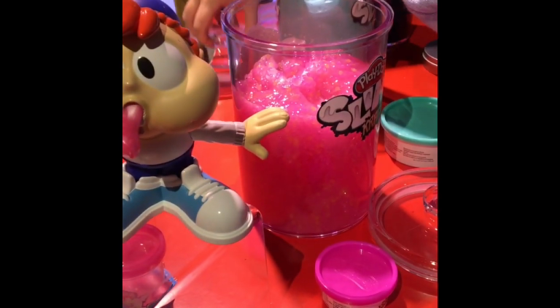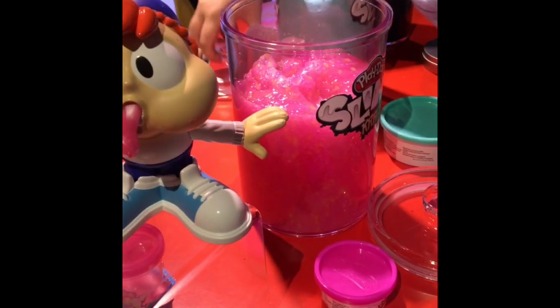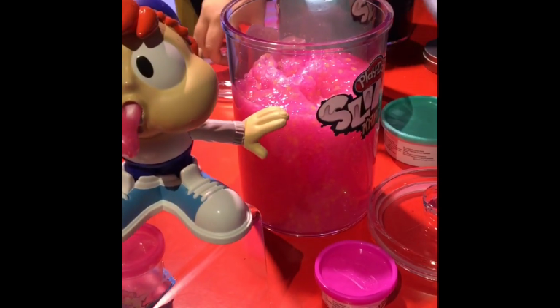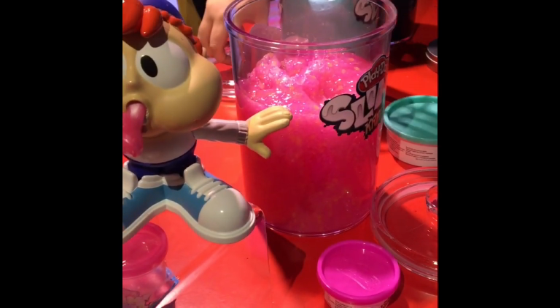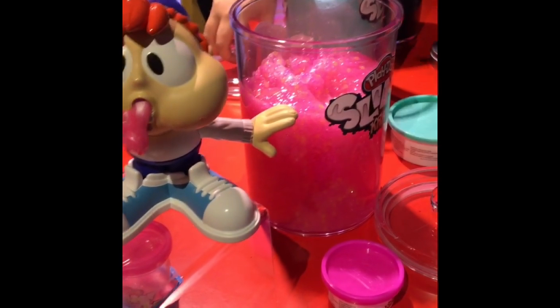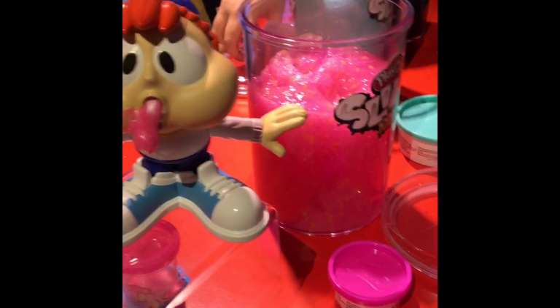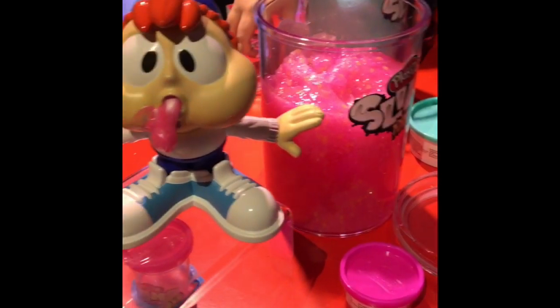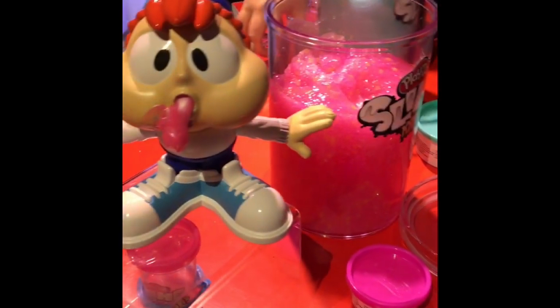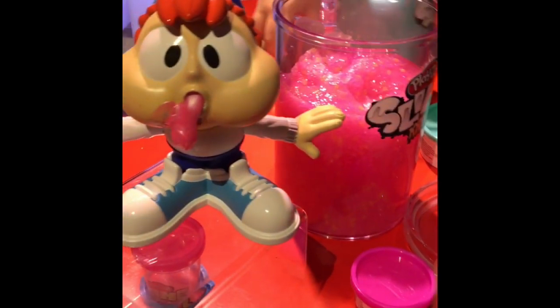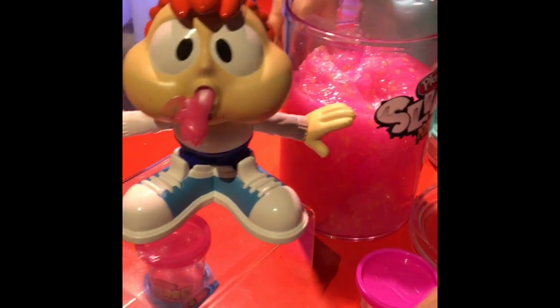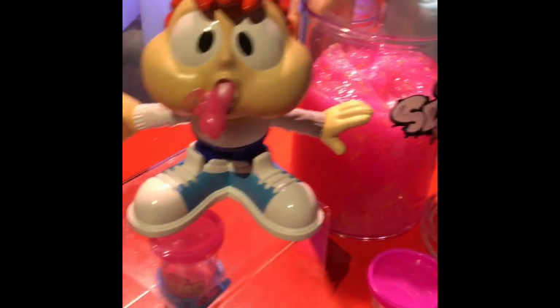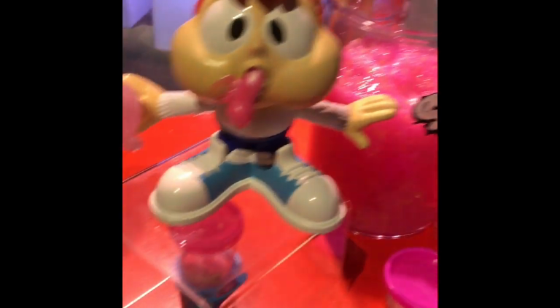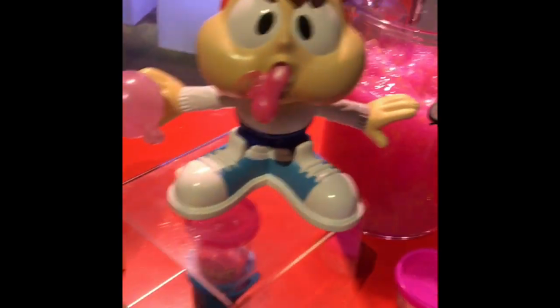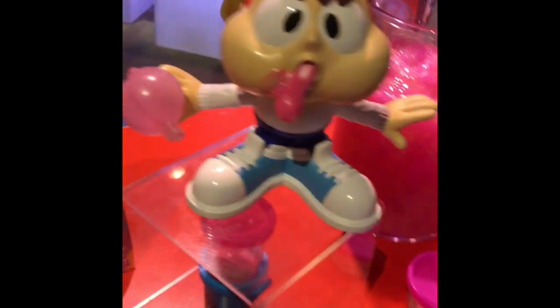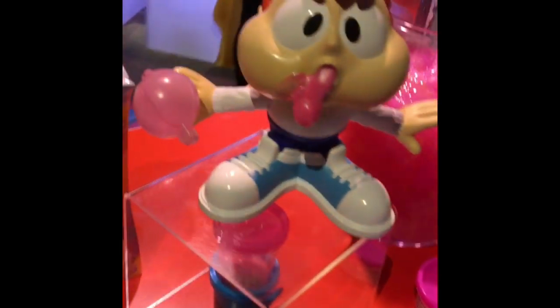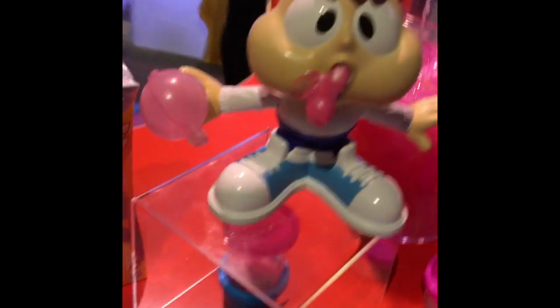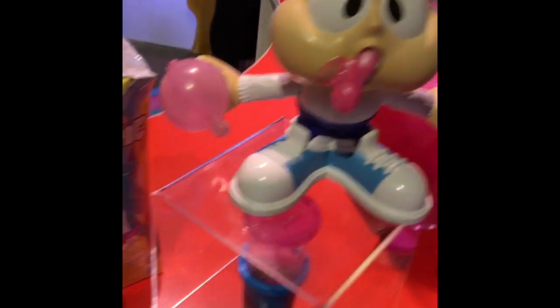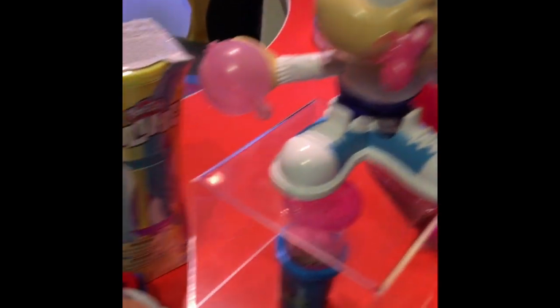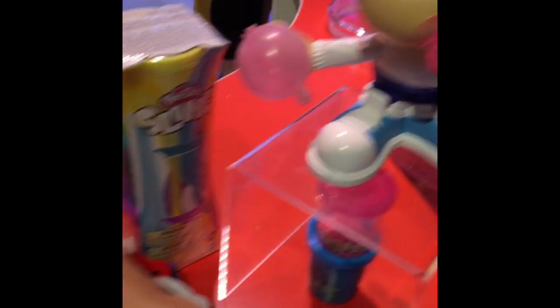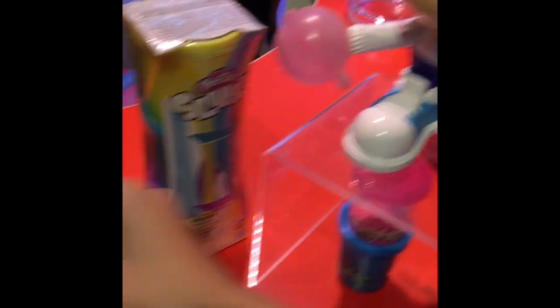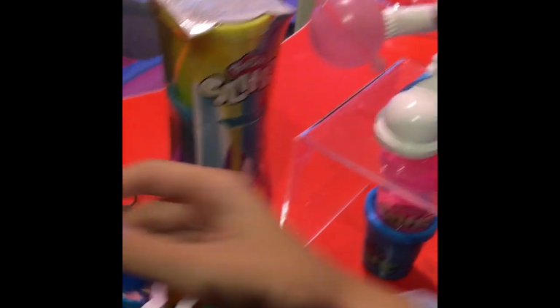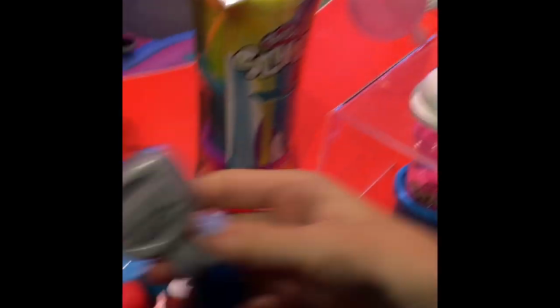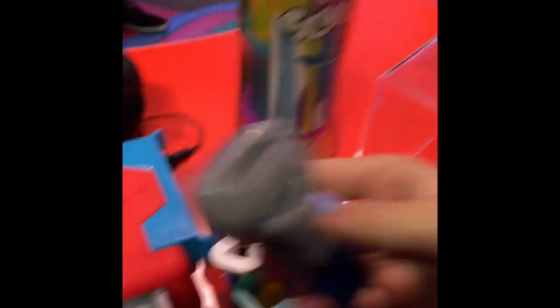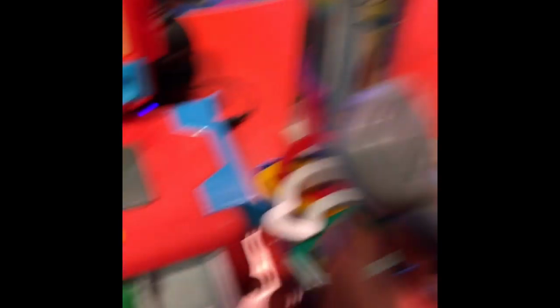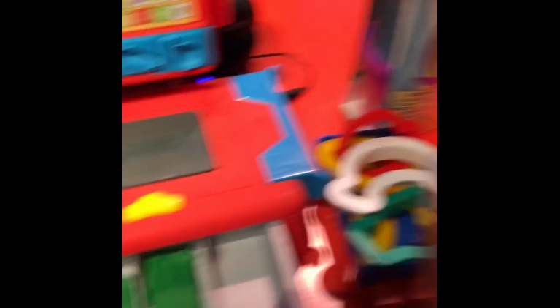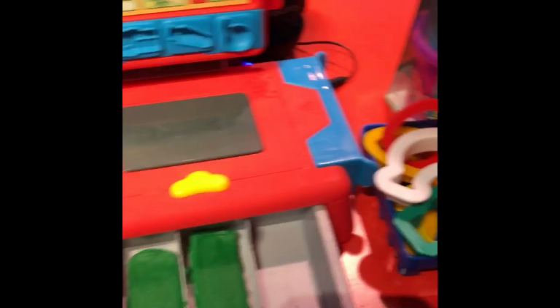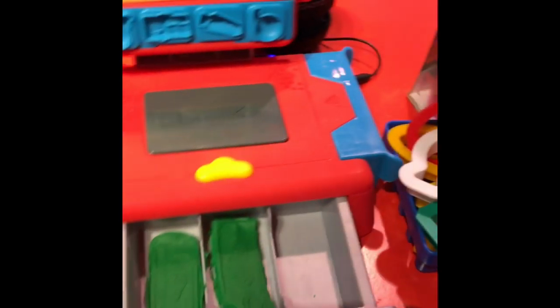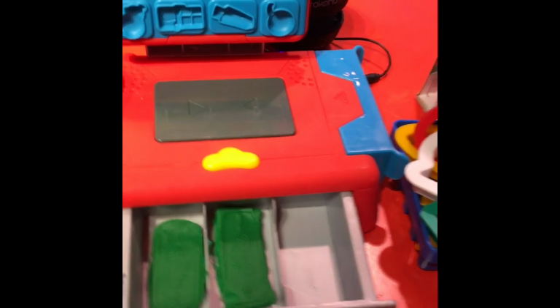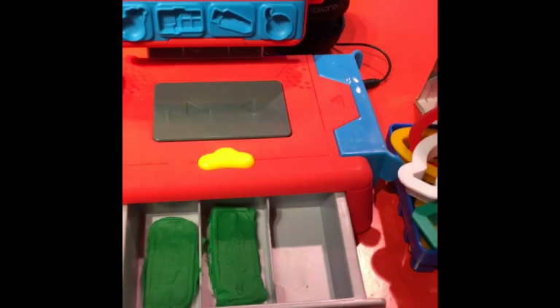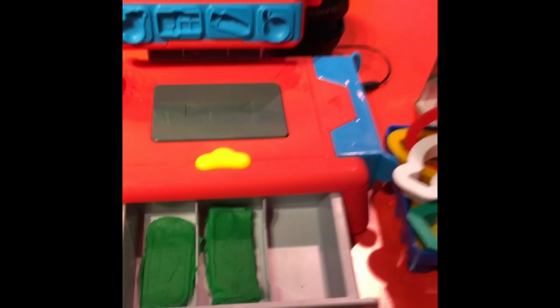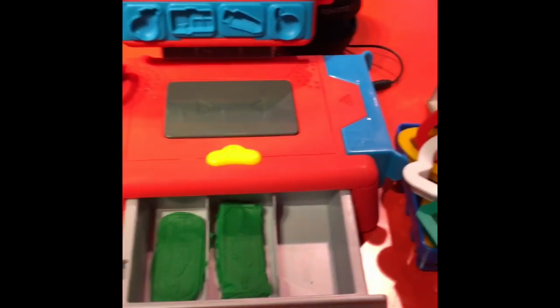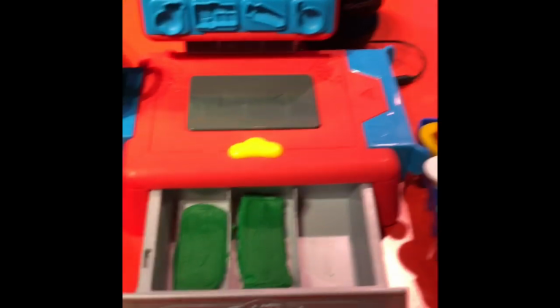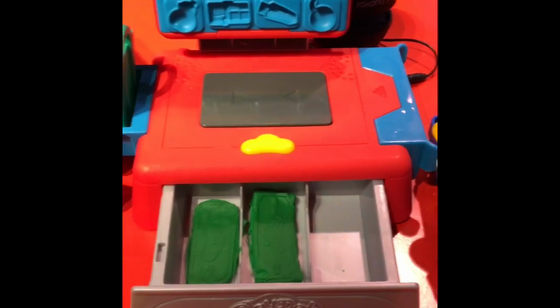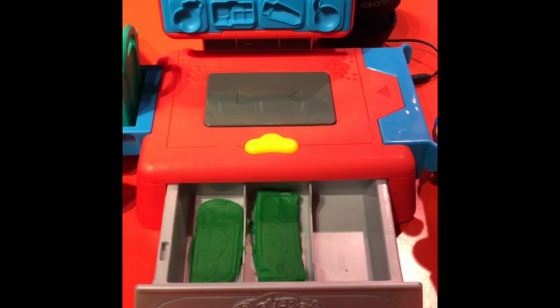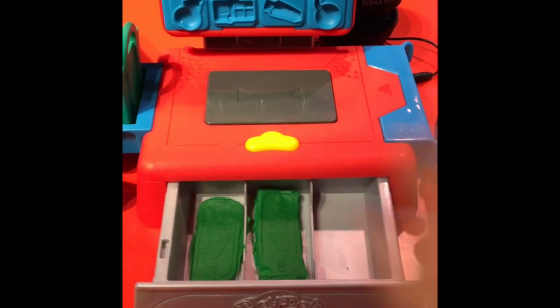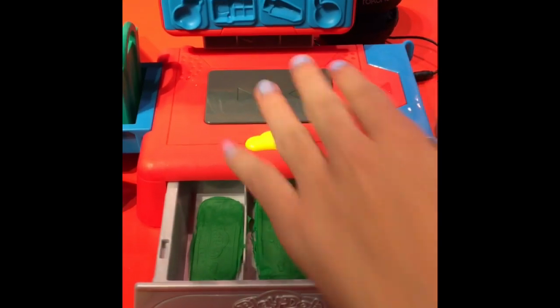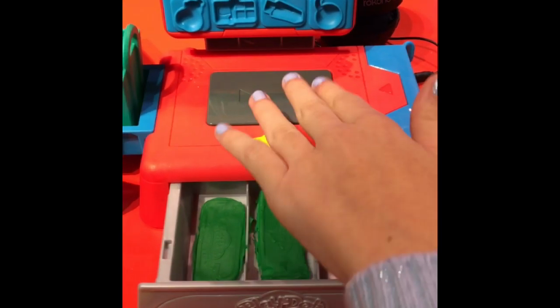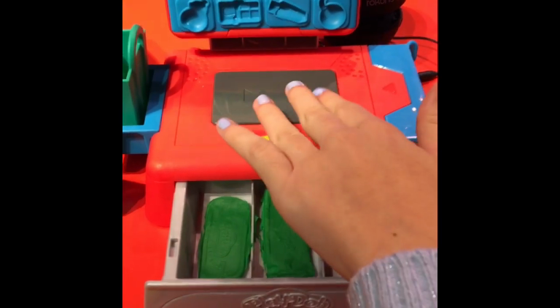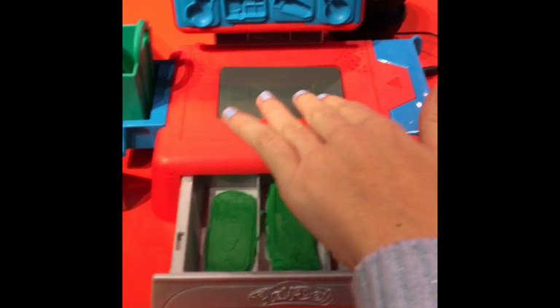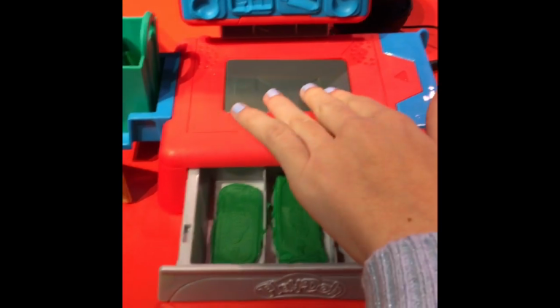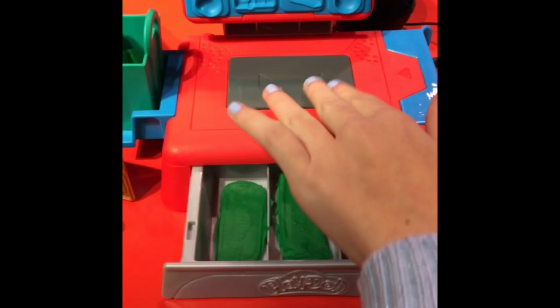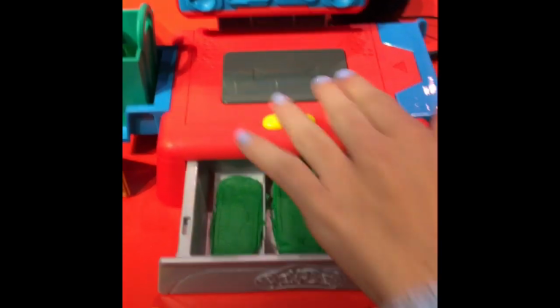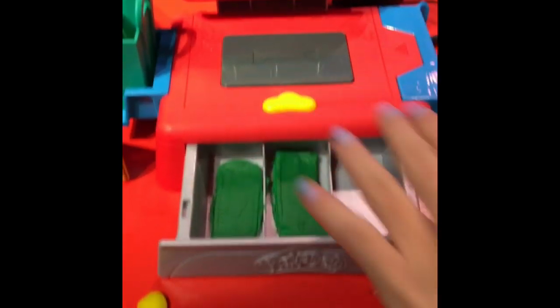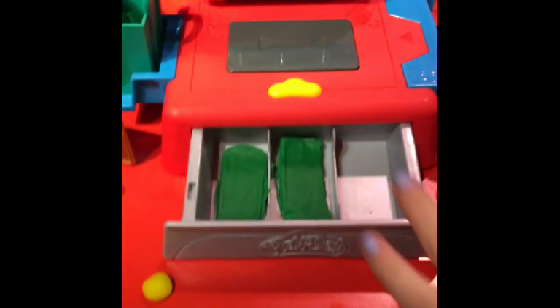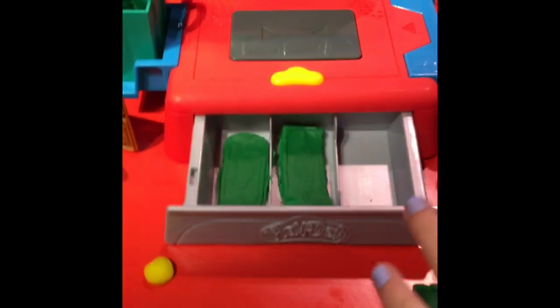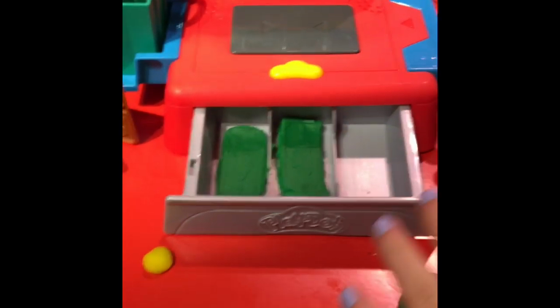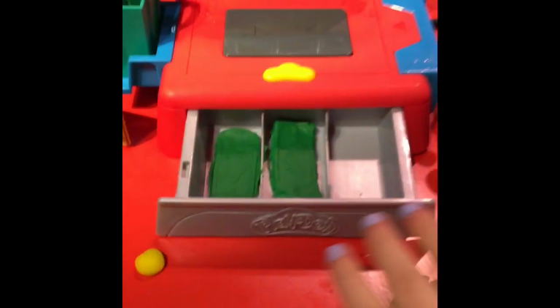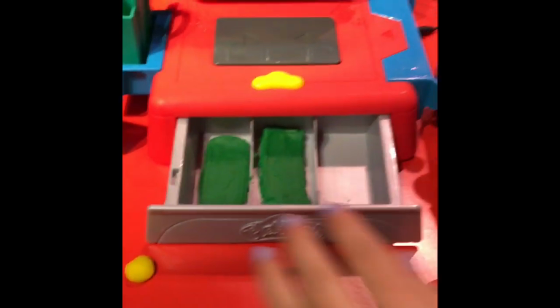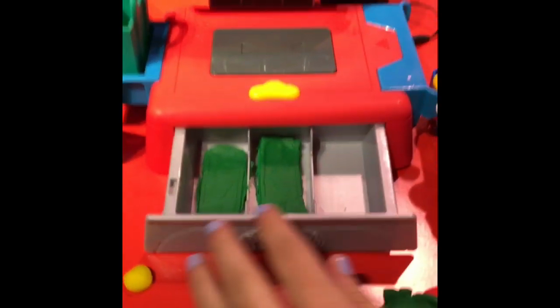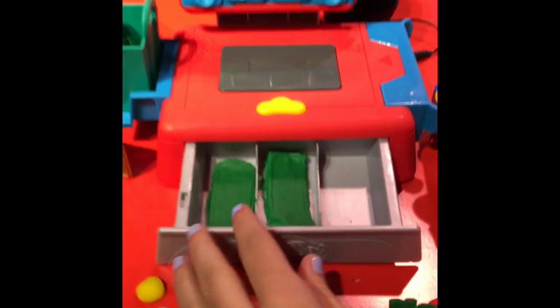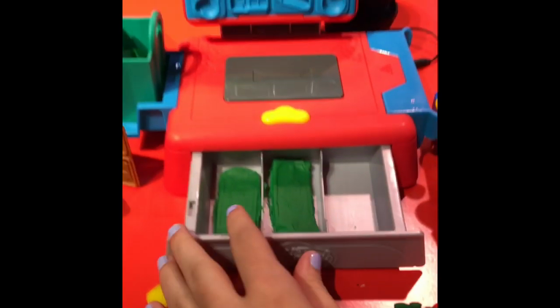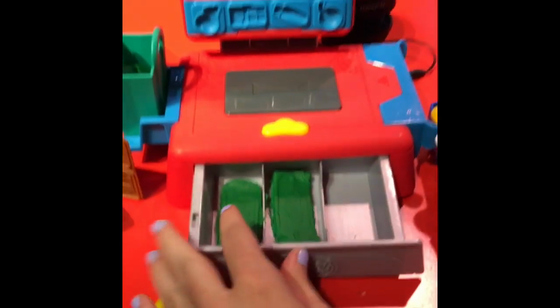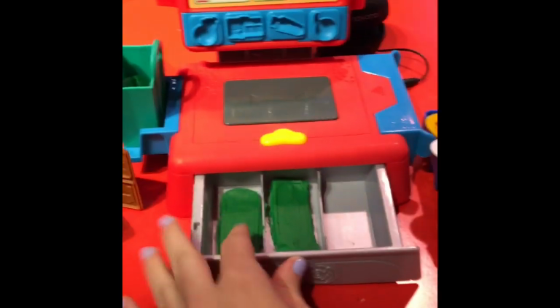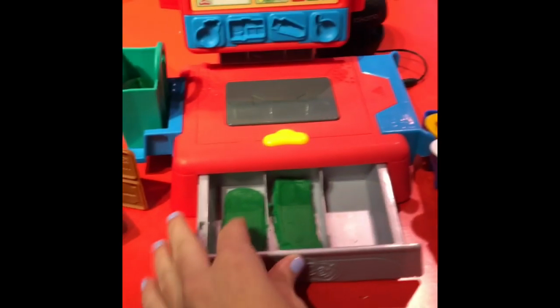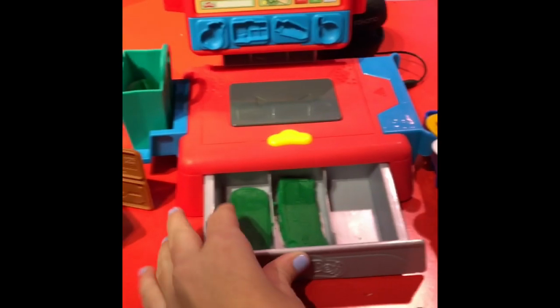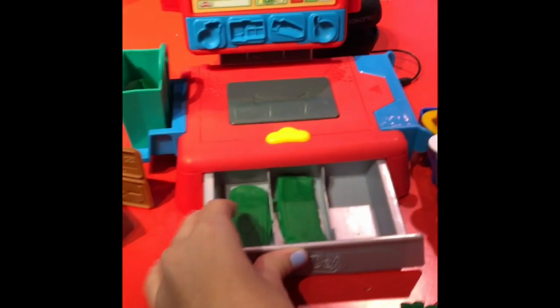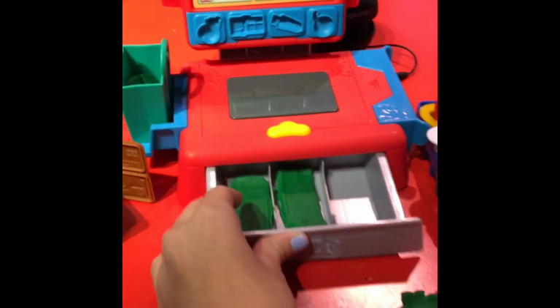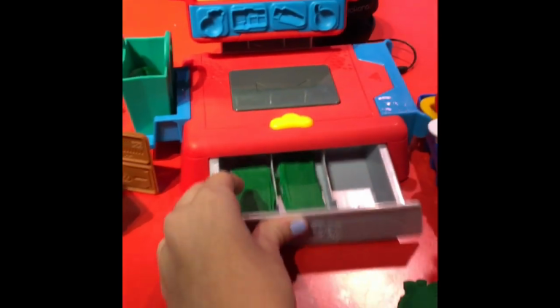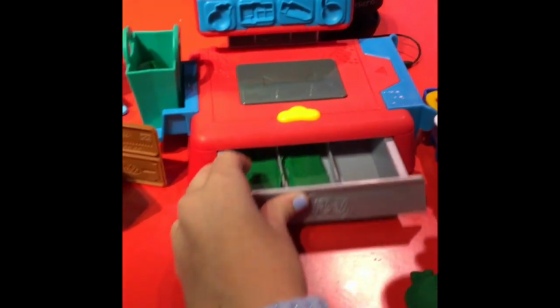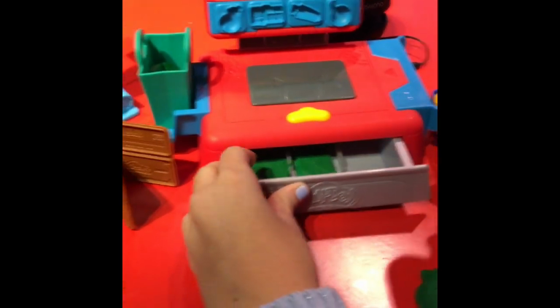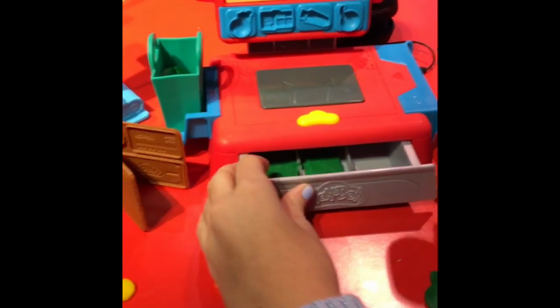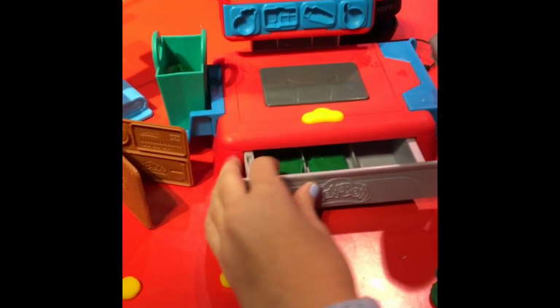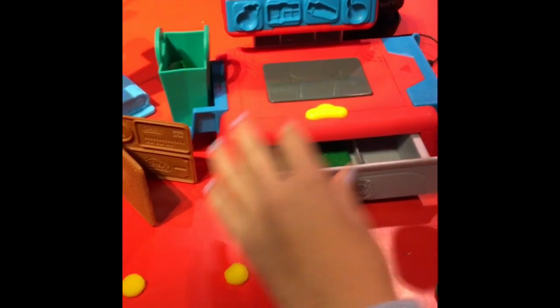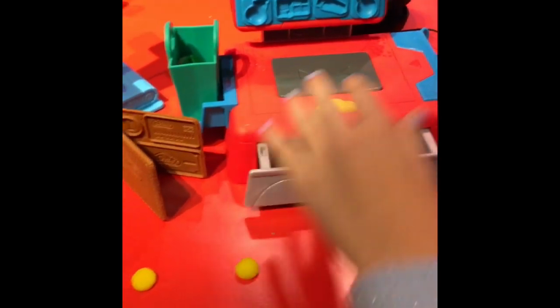Oh, look at this — it's so cute. It's like a little register. Yeah, that's a little patch on the stir. Oh look, she's cute. That's really cute.